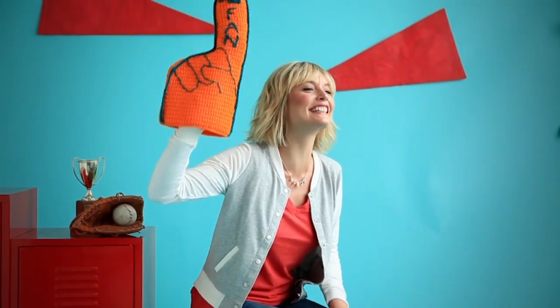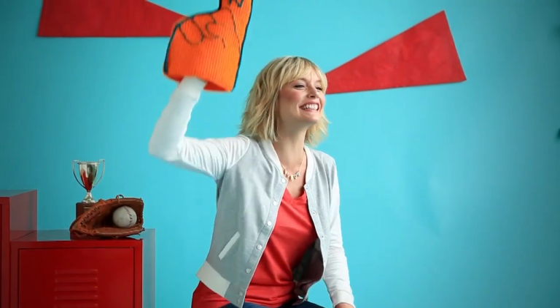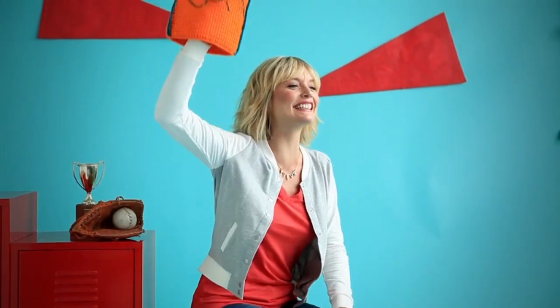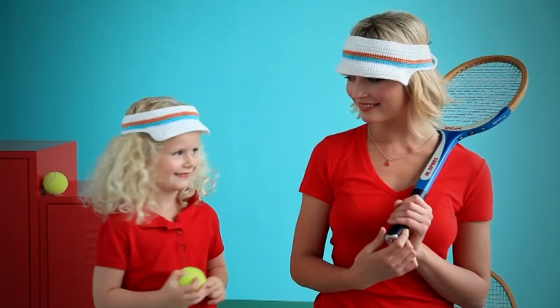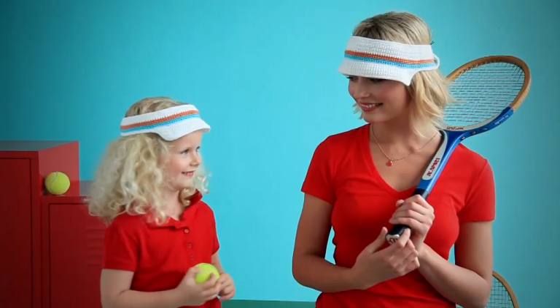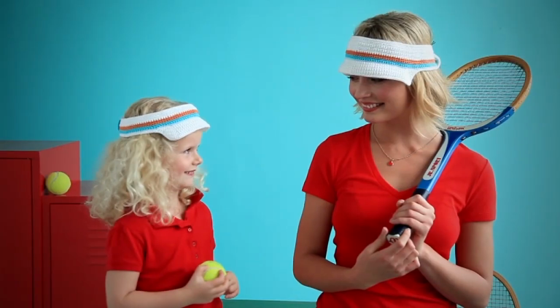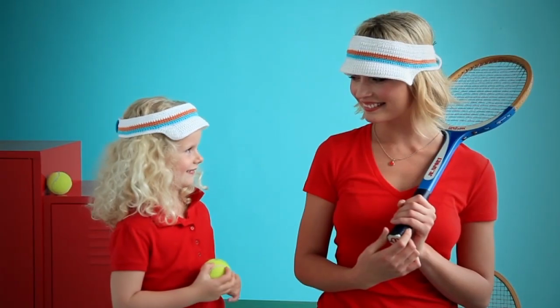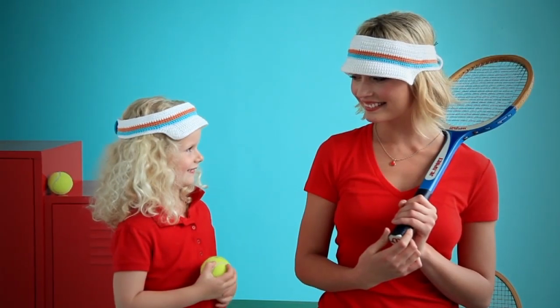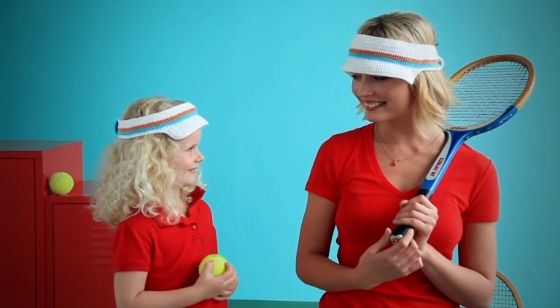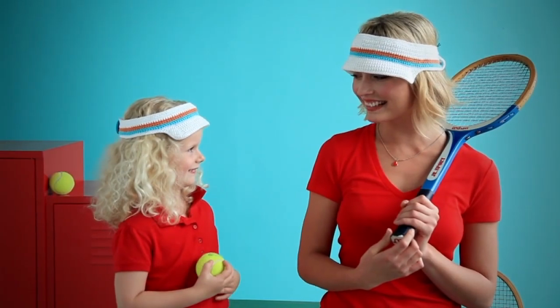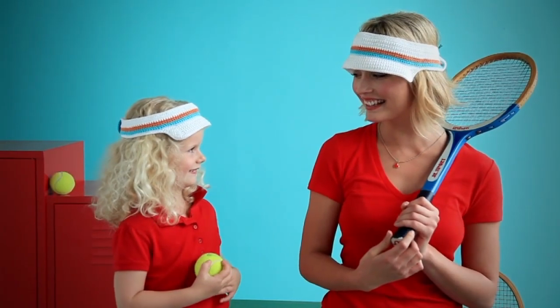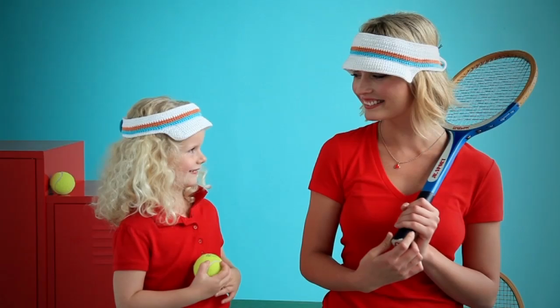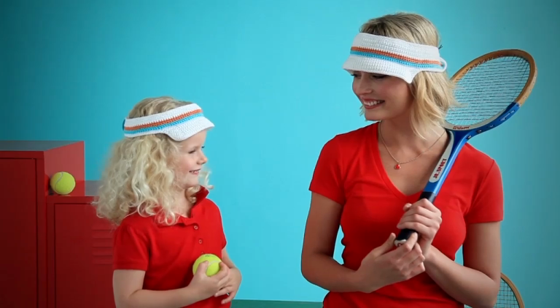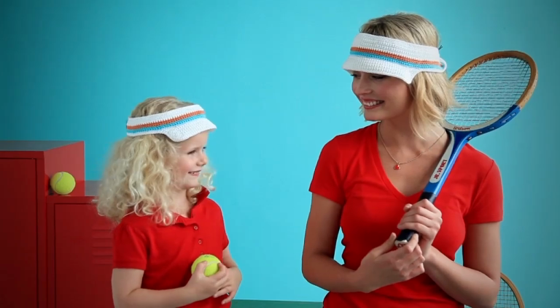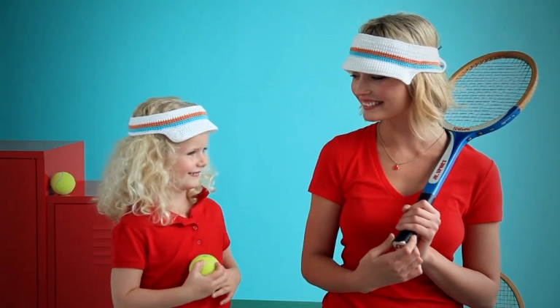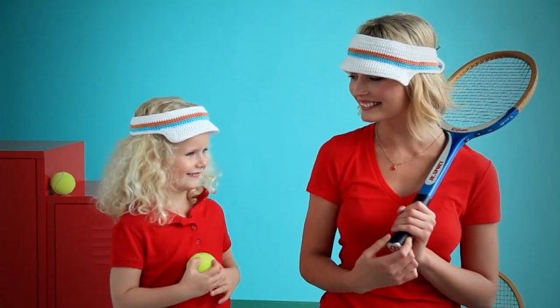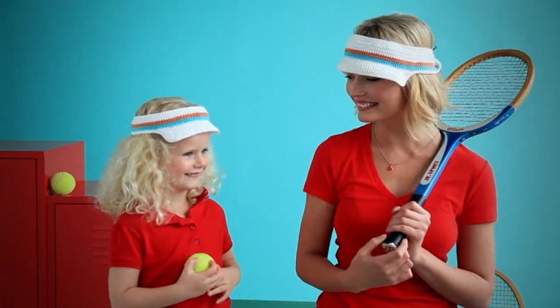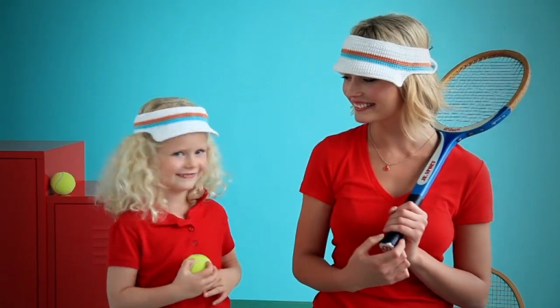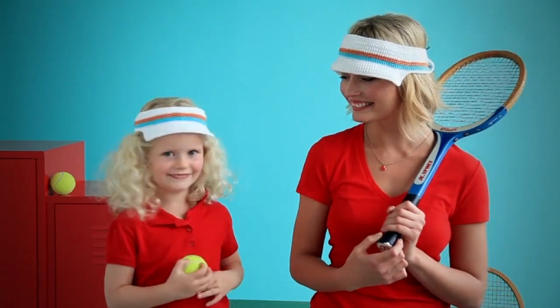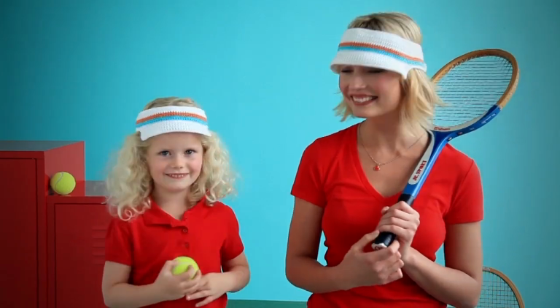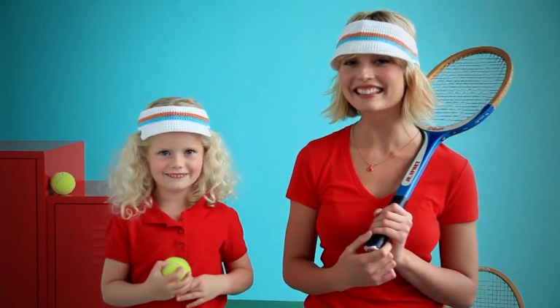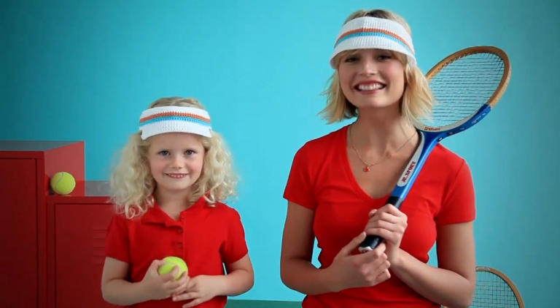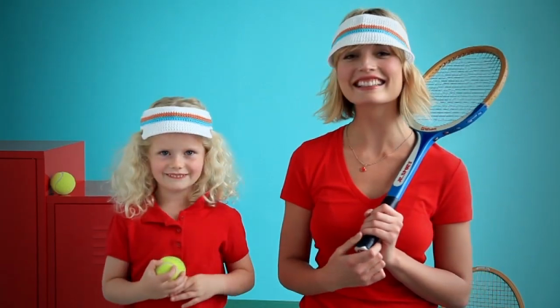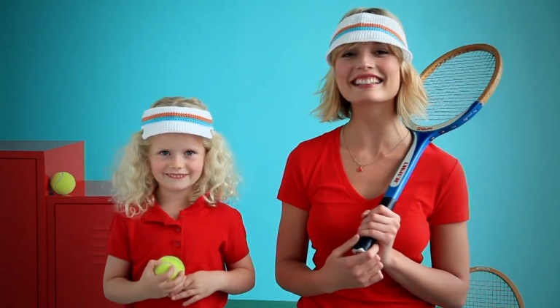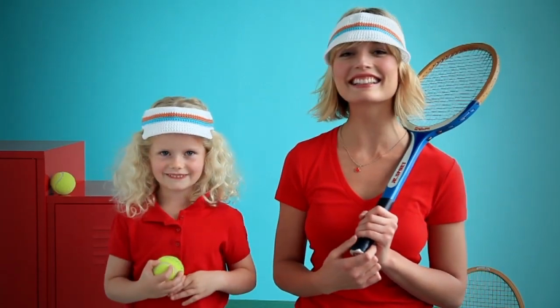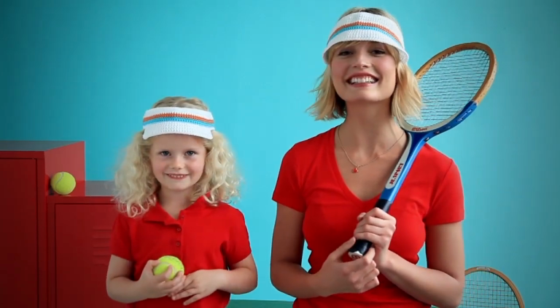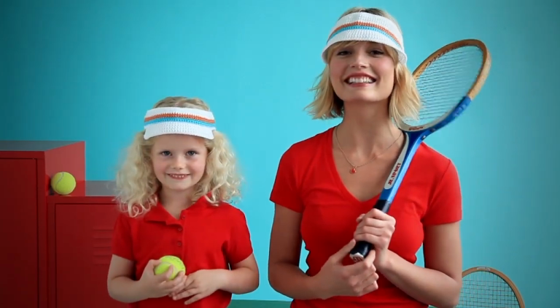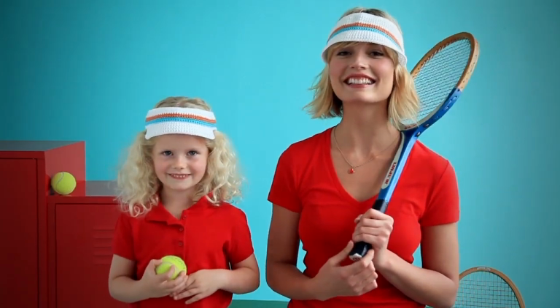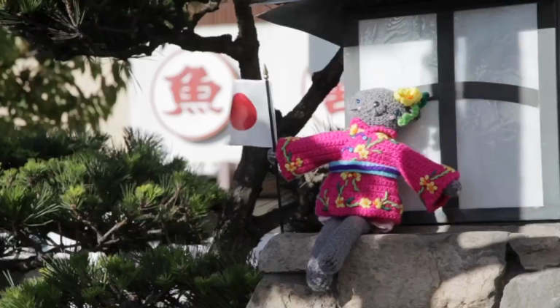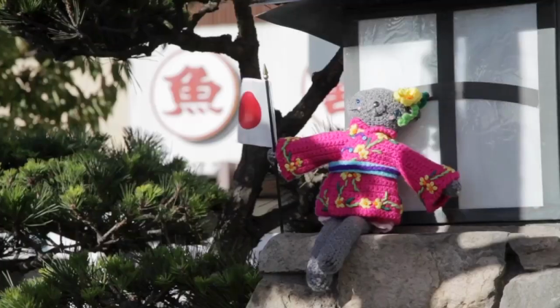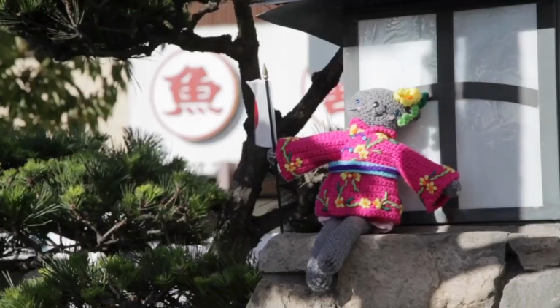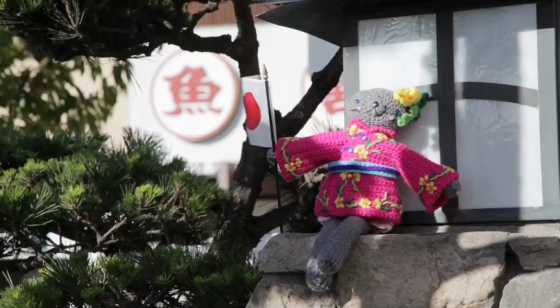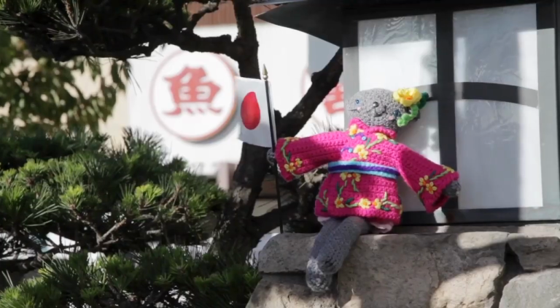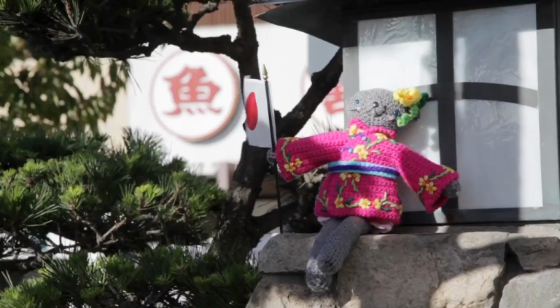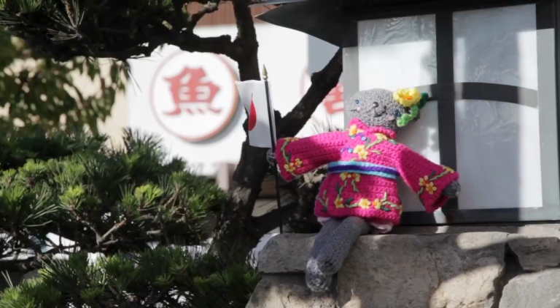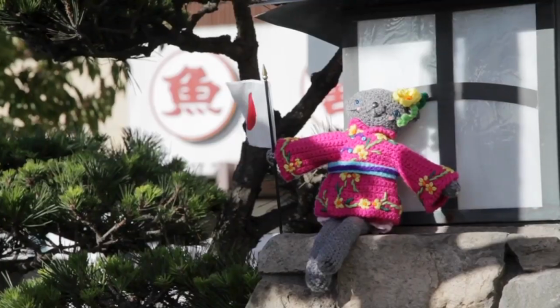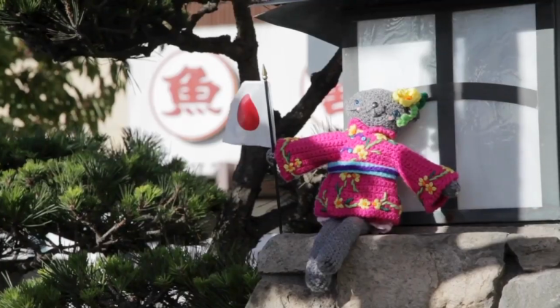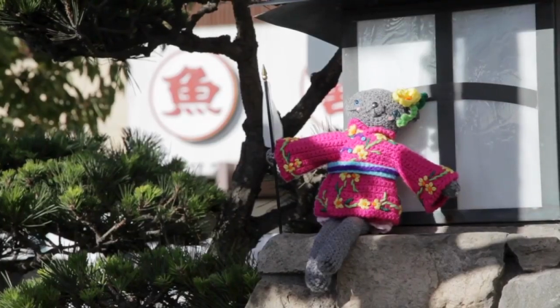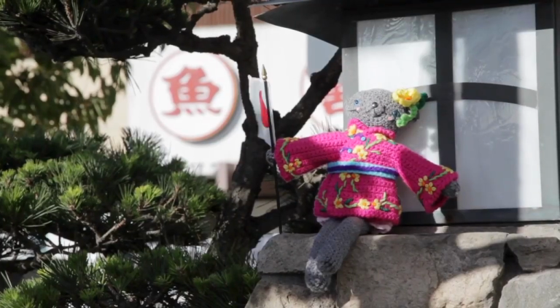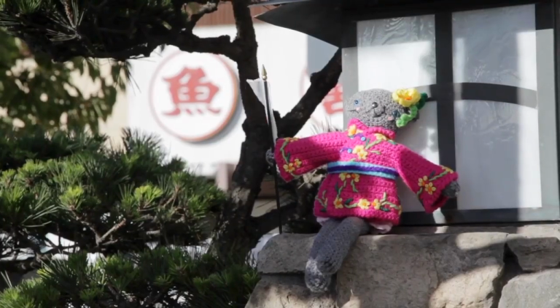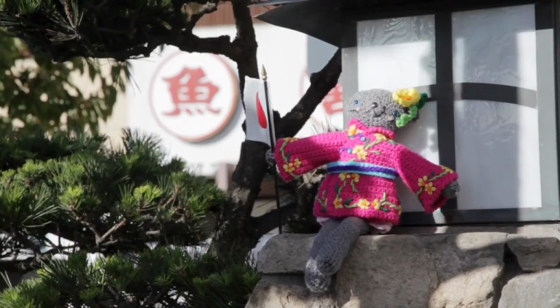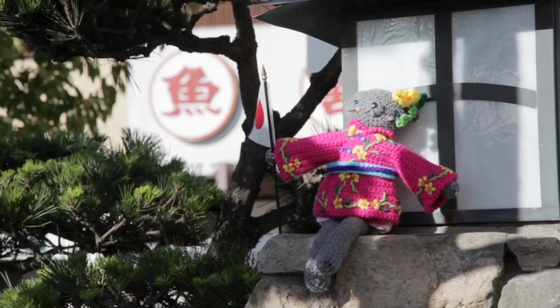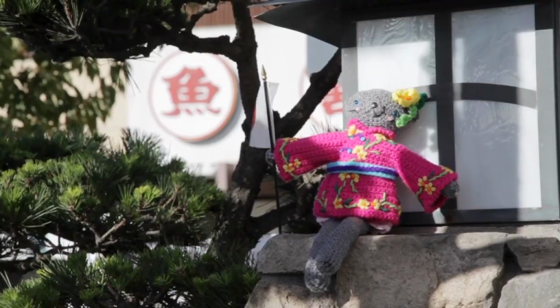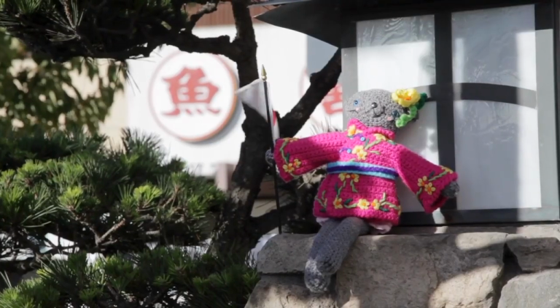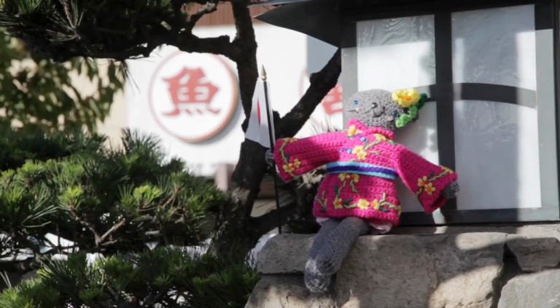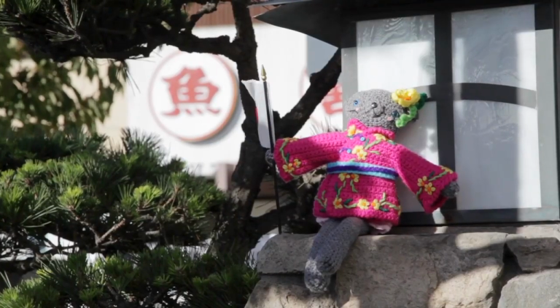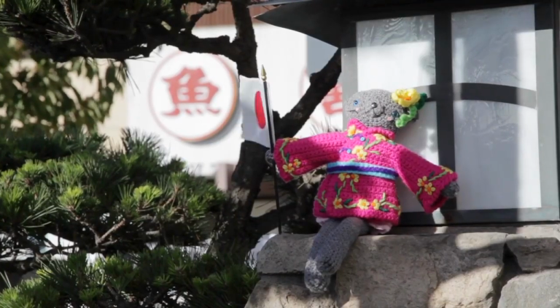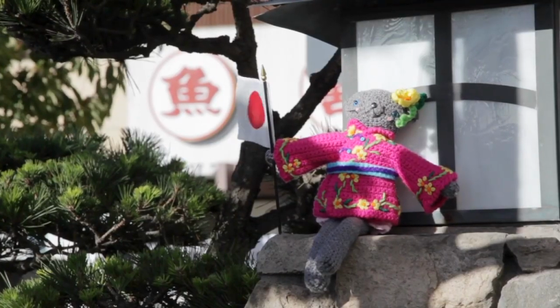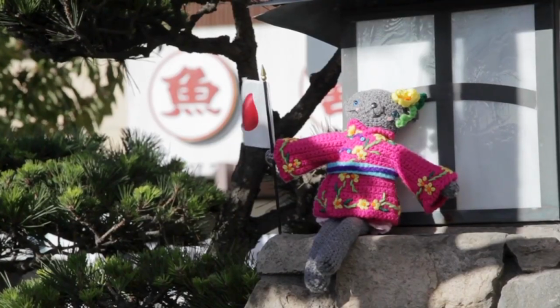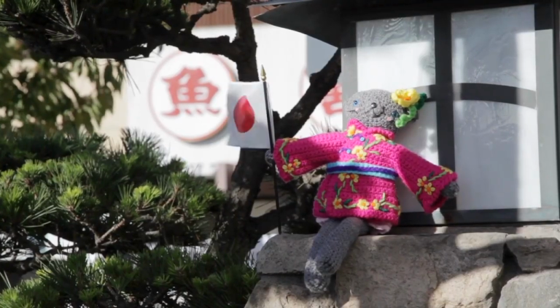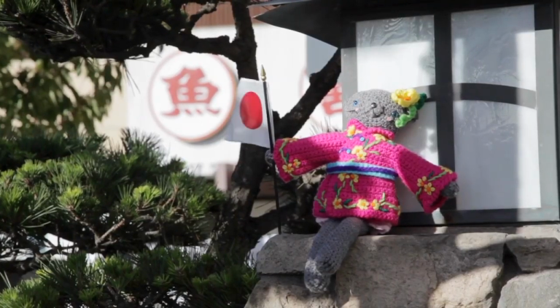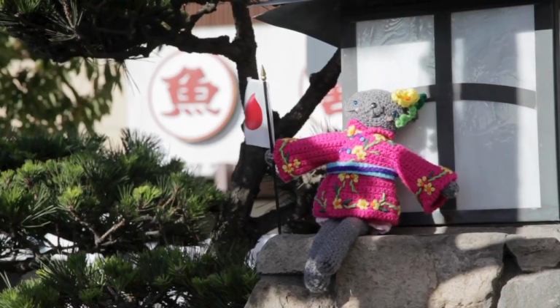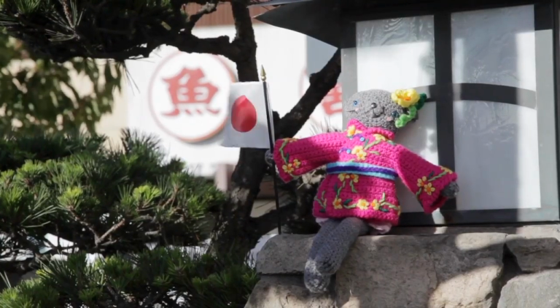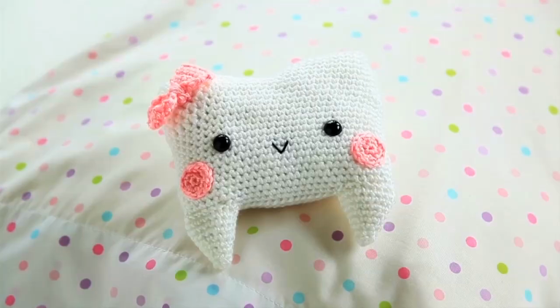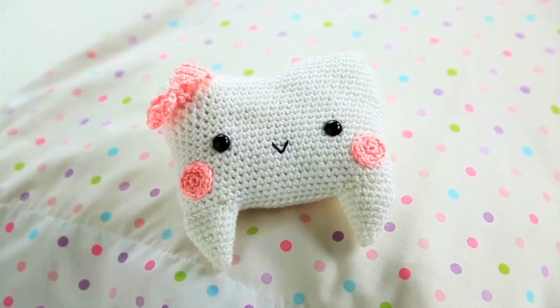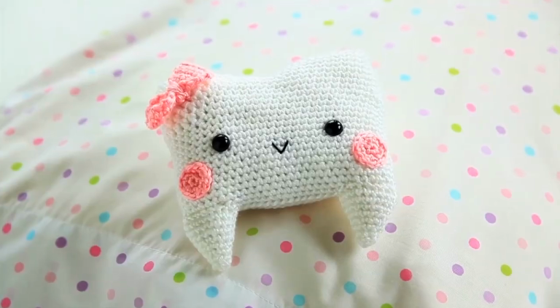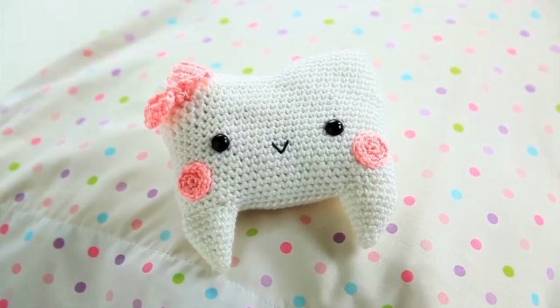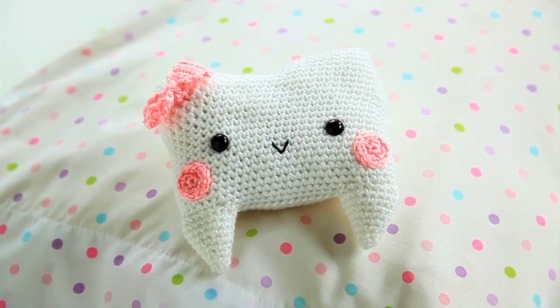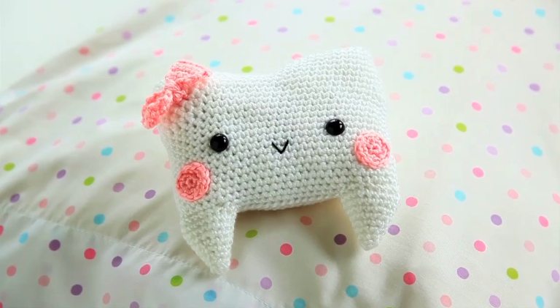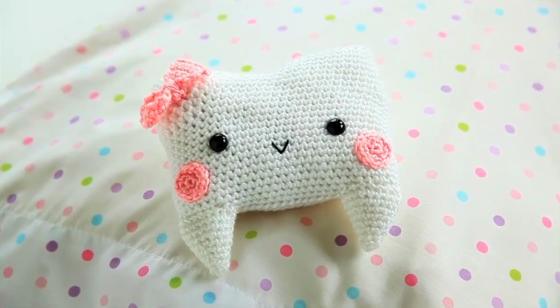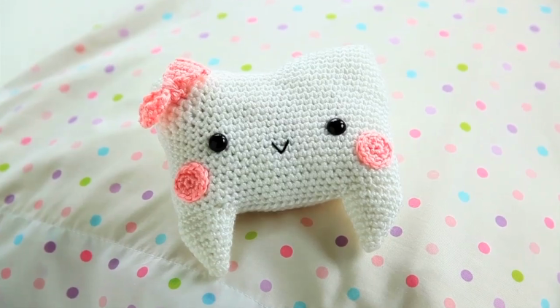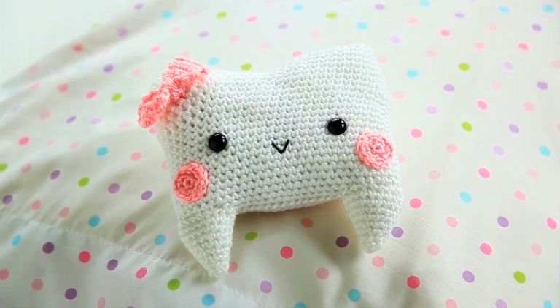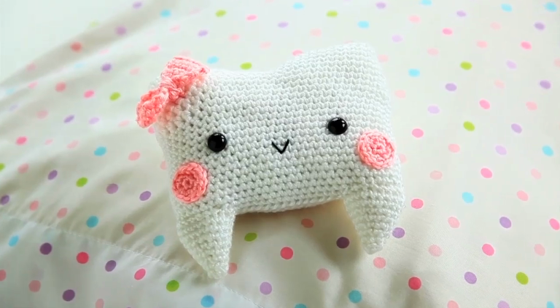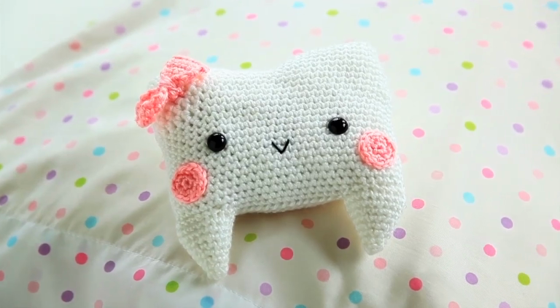We throw in a couple of crocheted visors for adults and kids too. We didn't forget Coco, who ventures off to Japan this season, and there's also a bonus Tooth Fairy pillow.